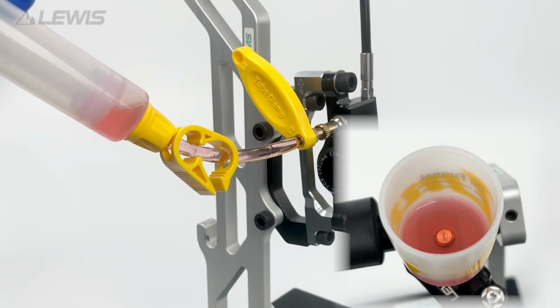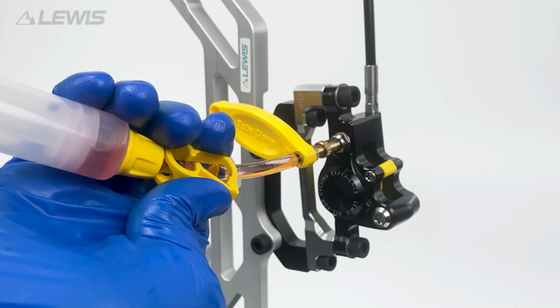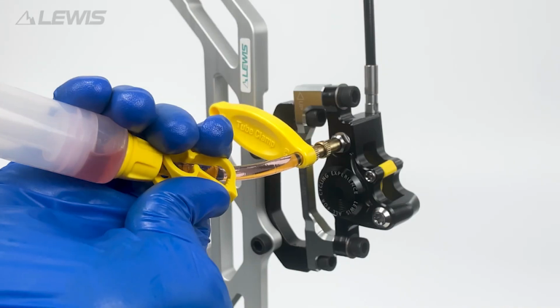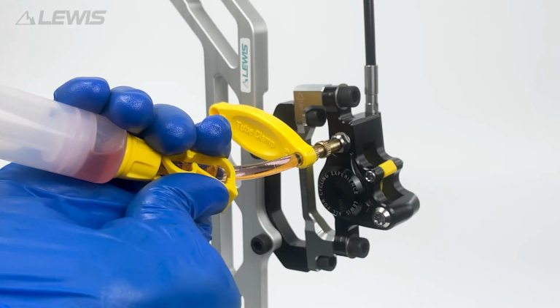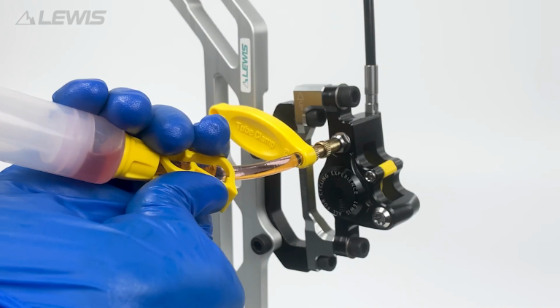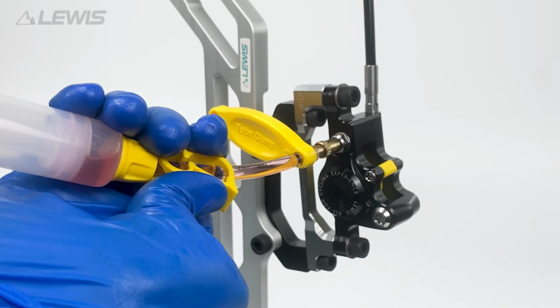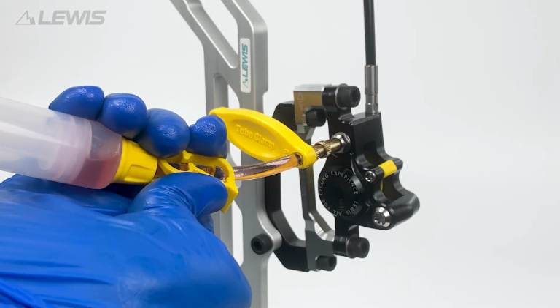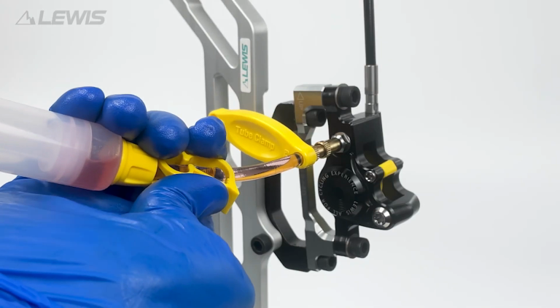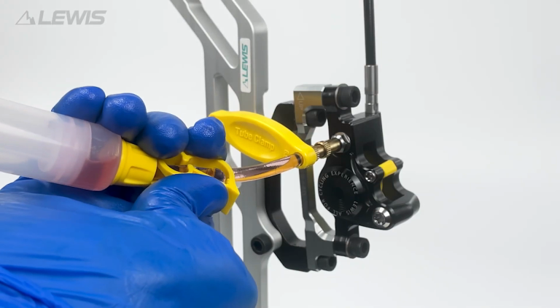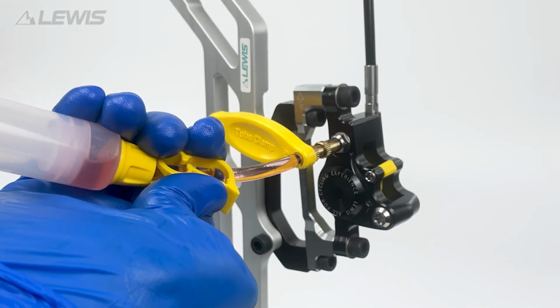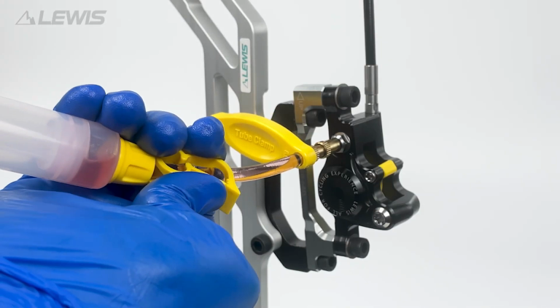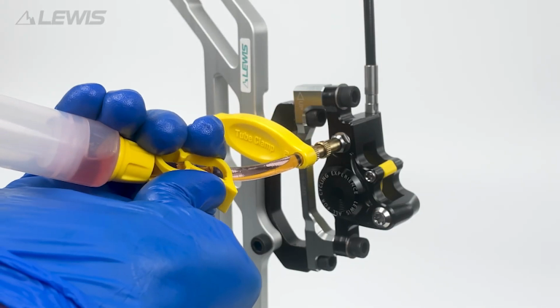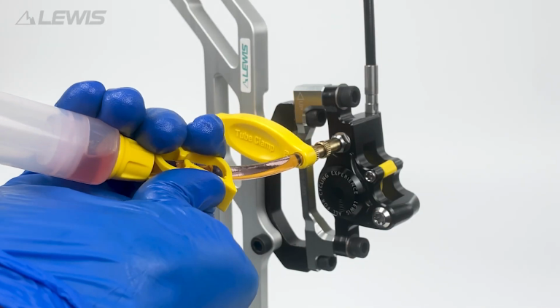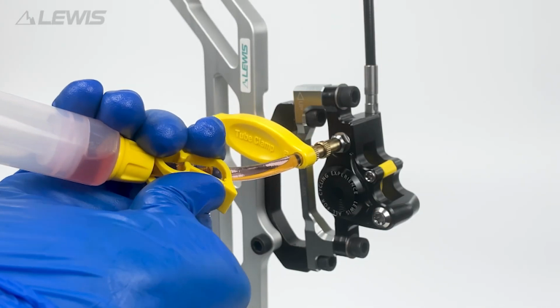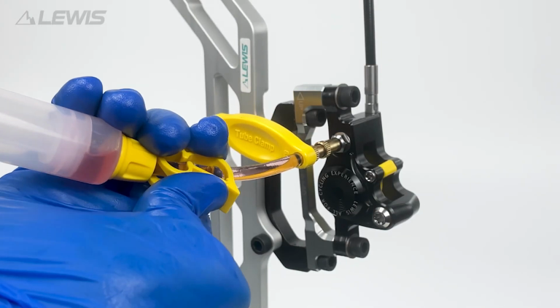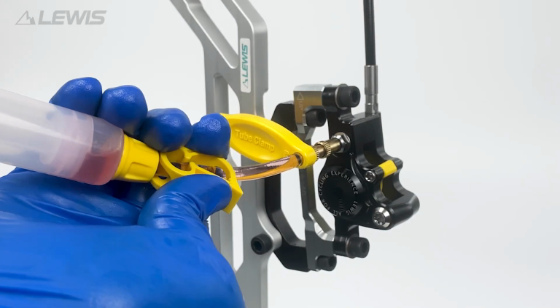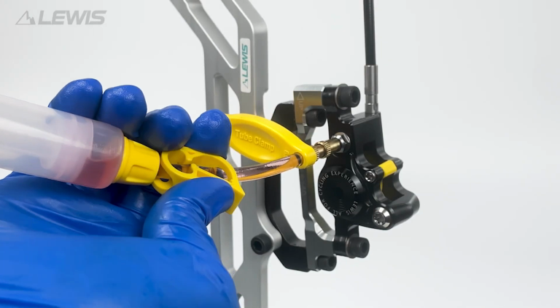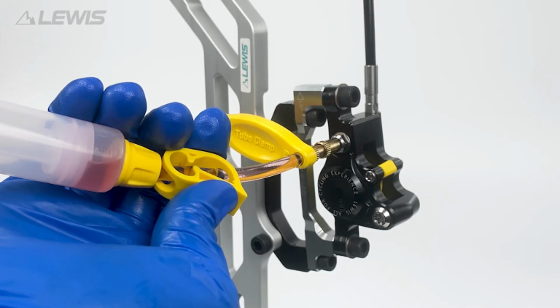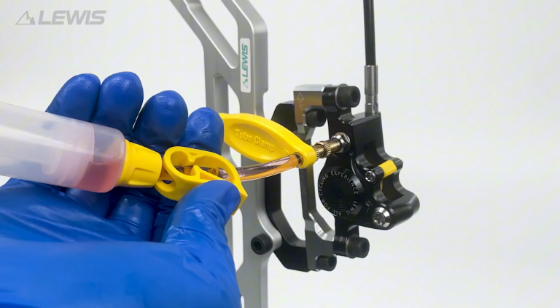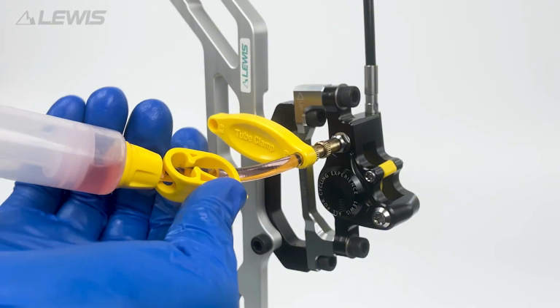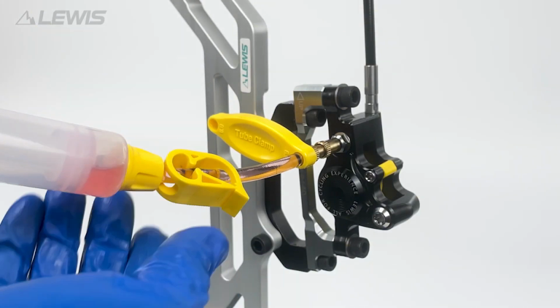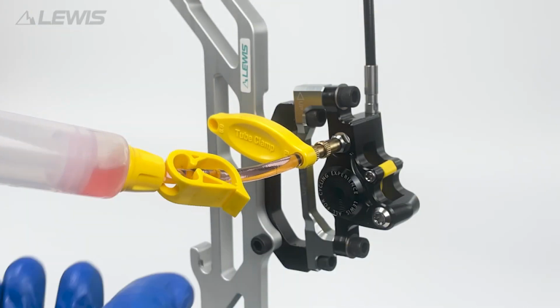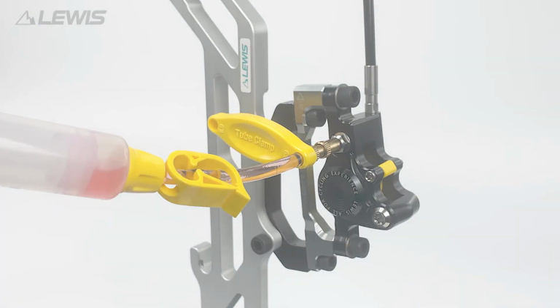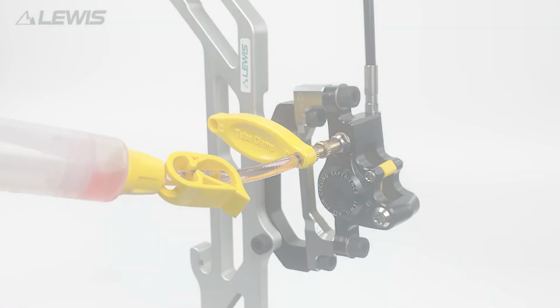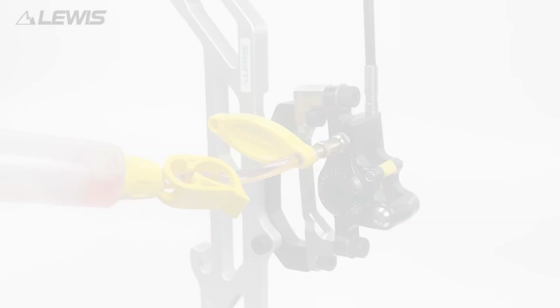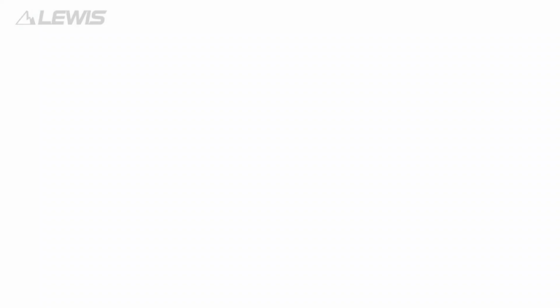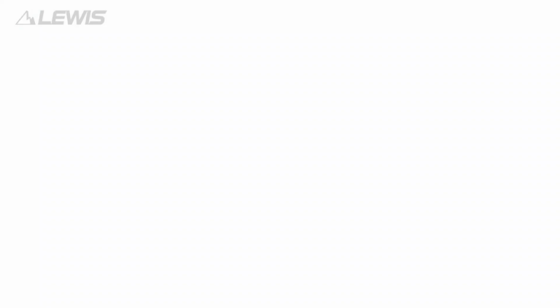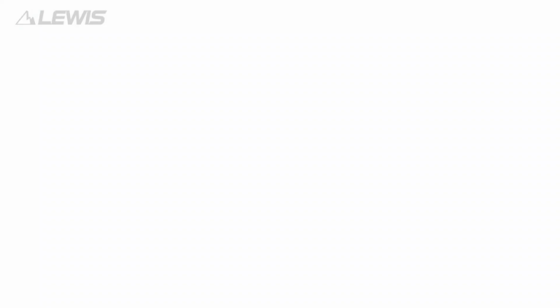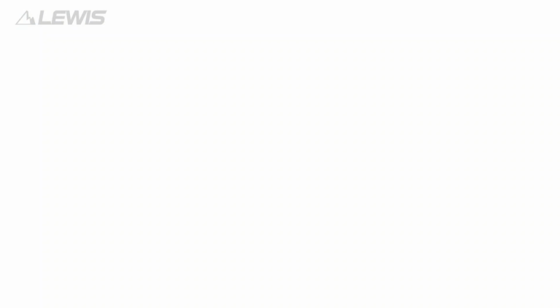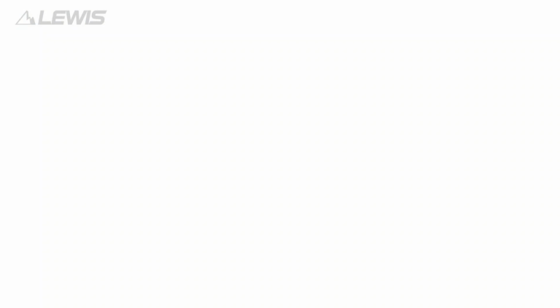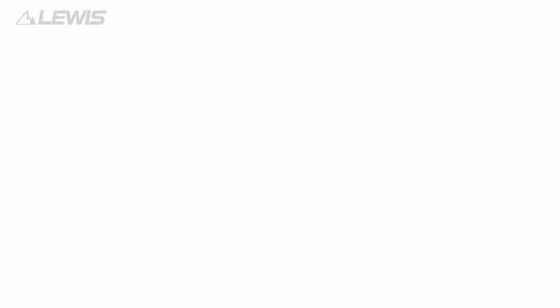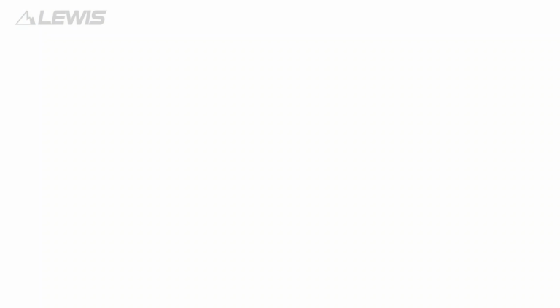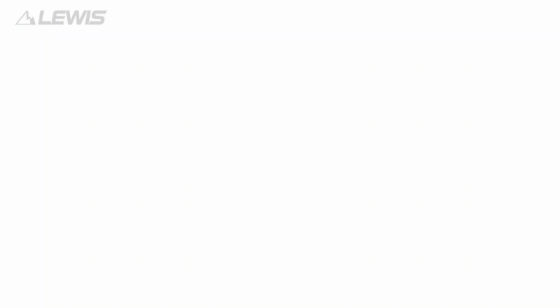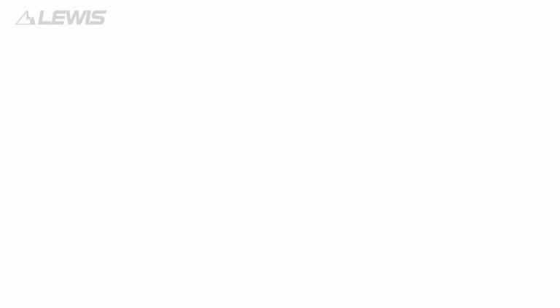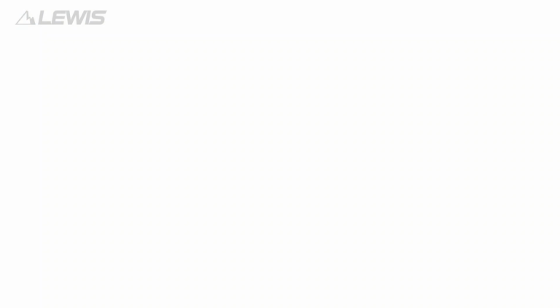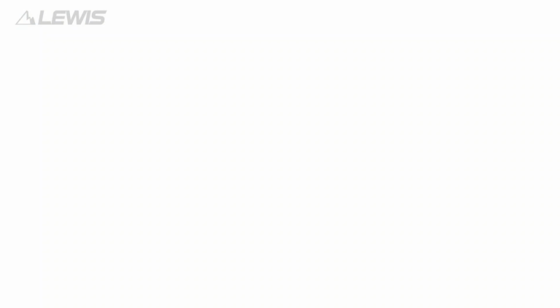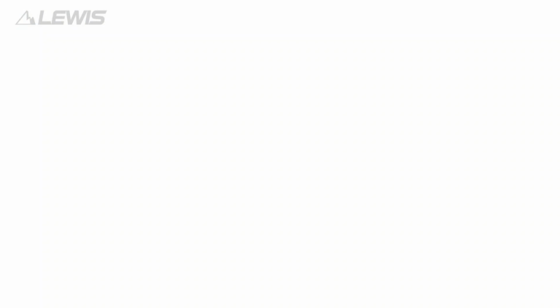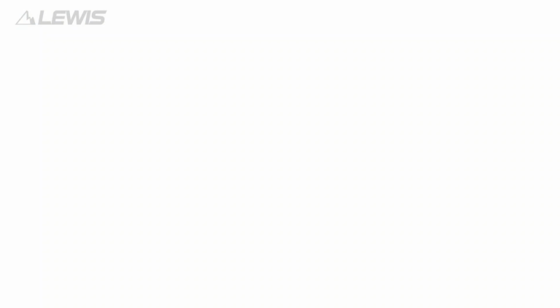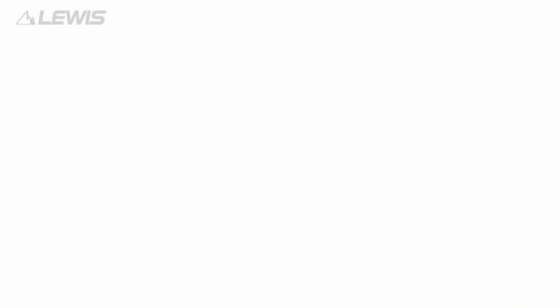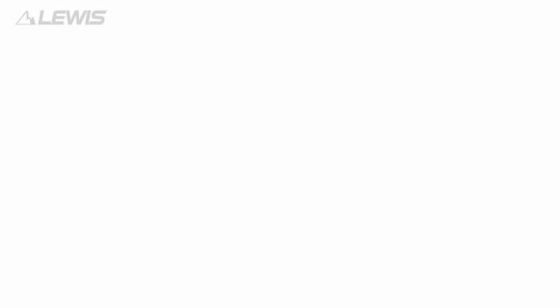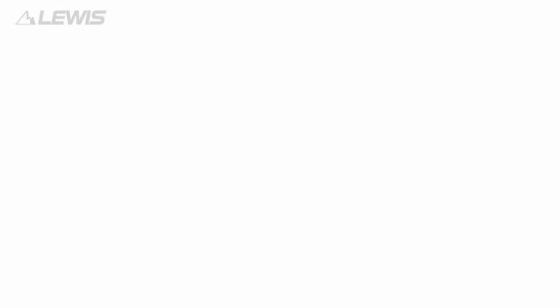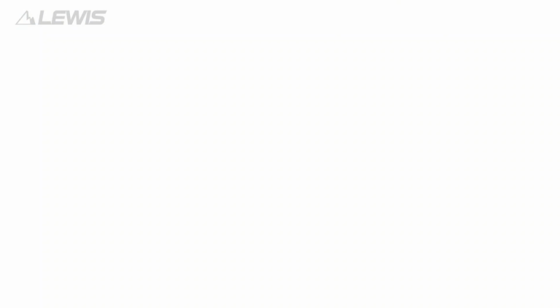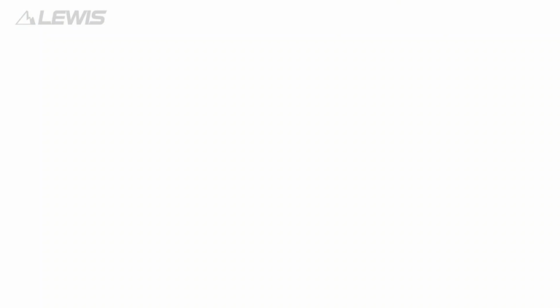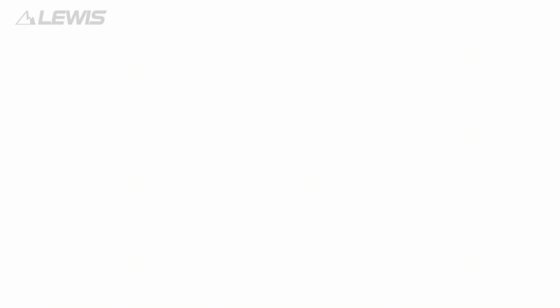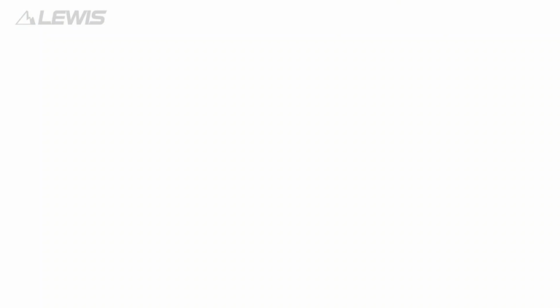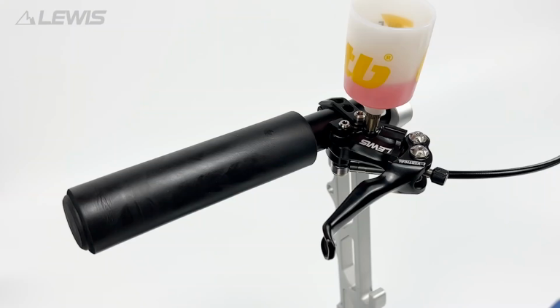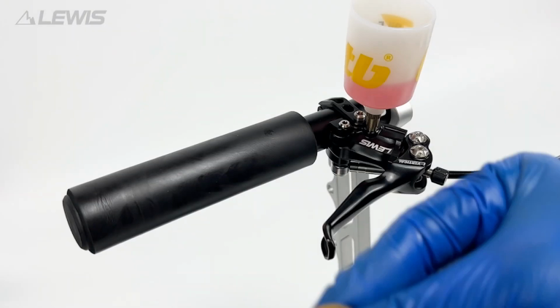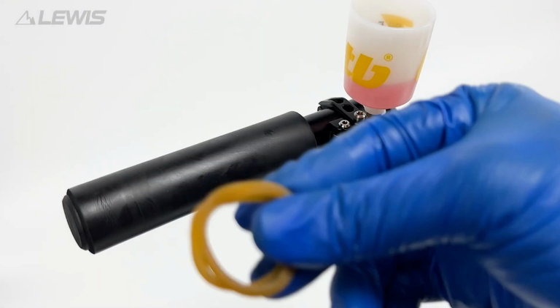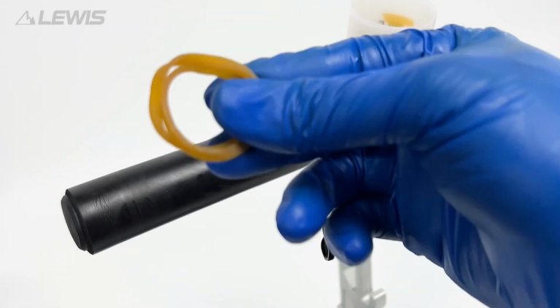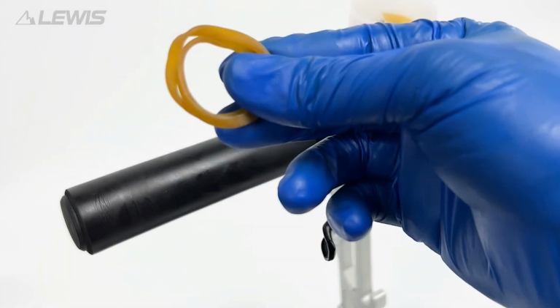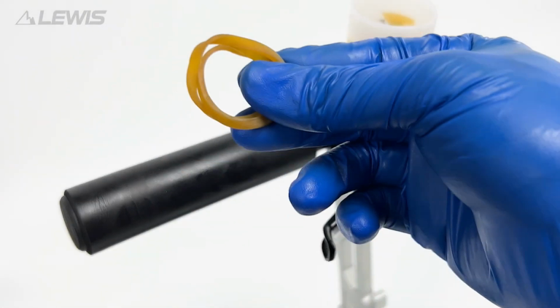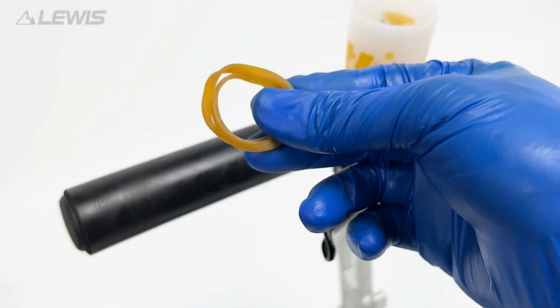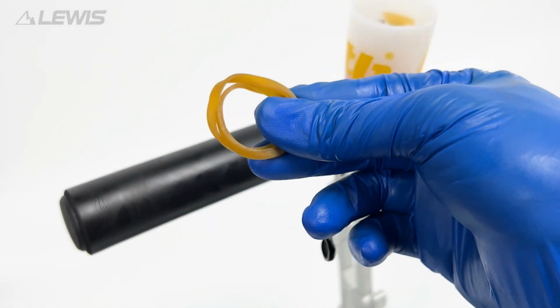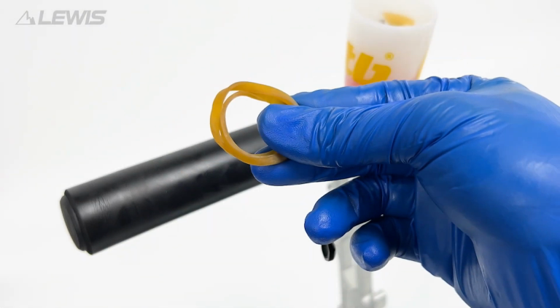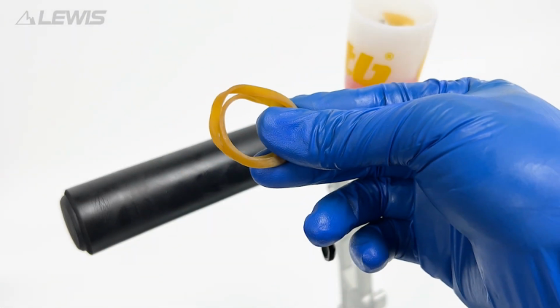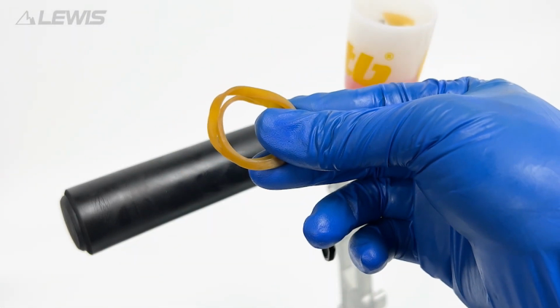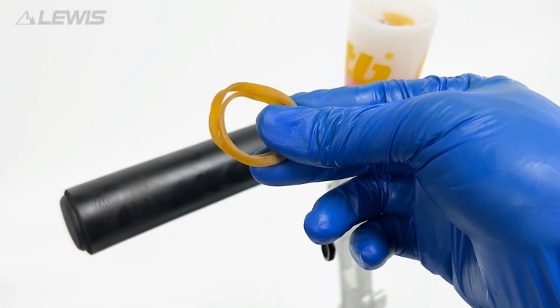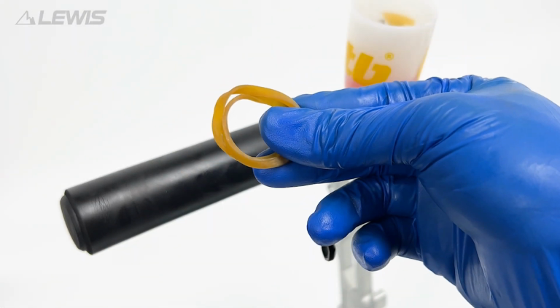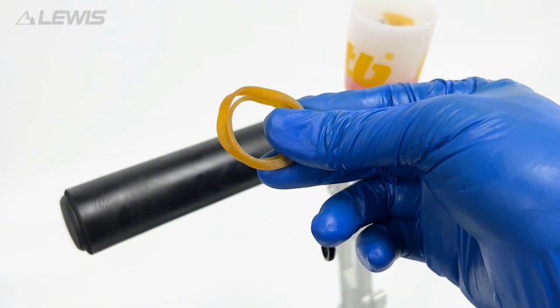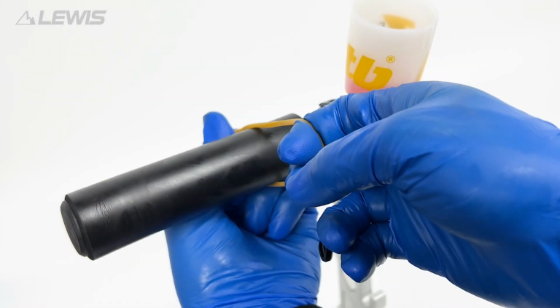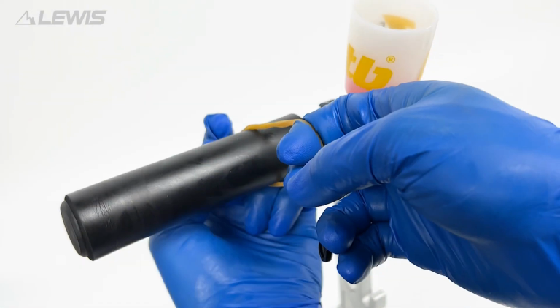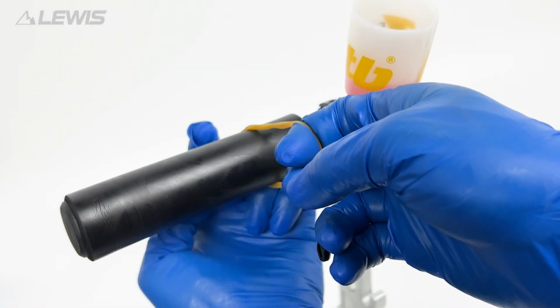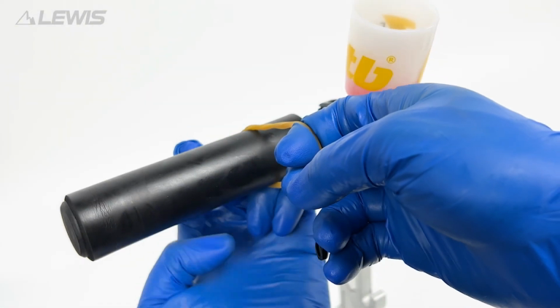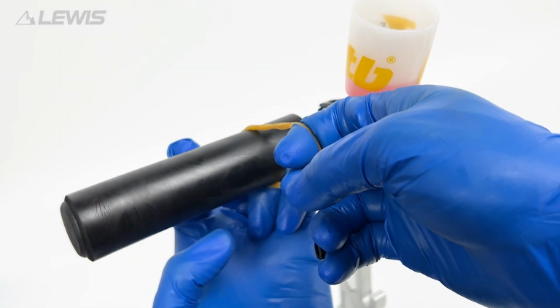Note: if the oil is dirty it should be removed and the process repeated until only clean oil is running through the system.